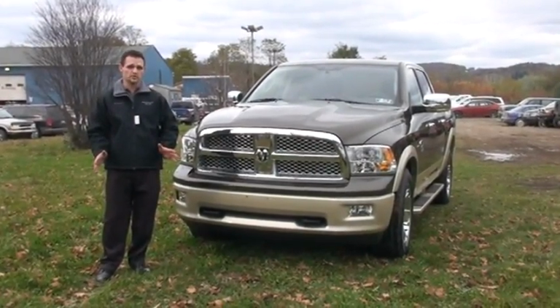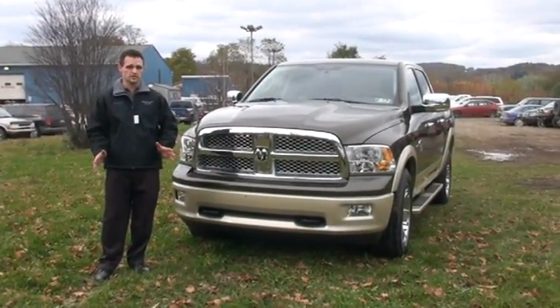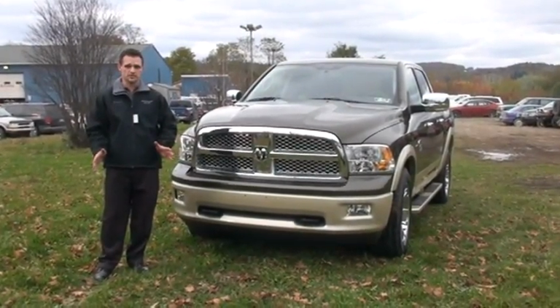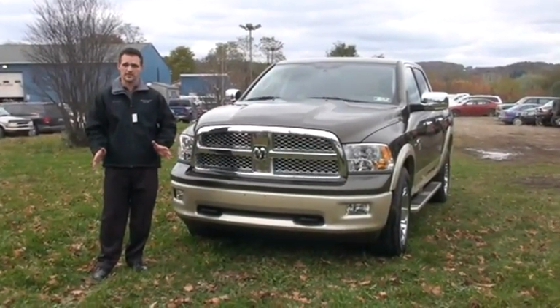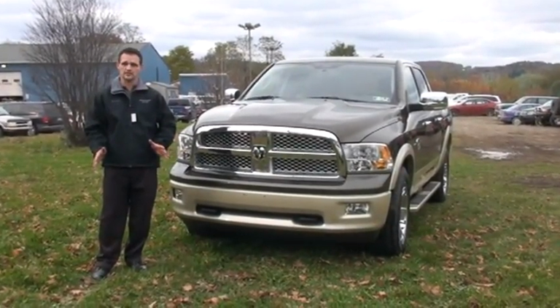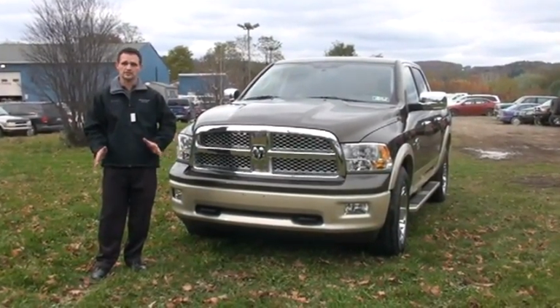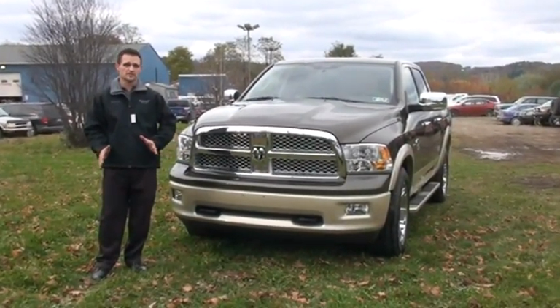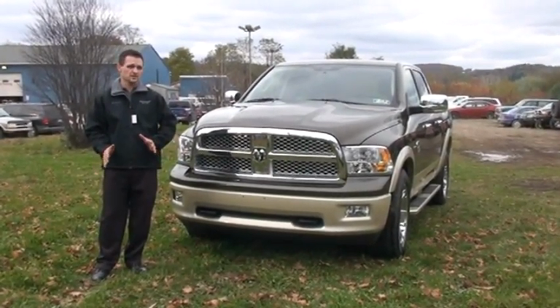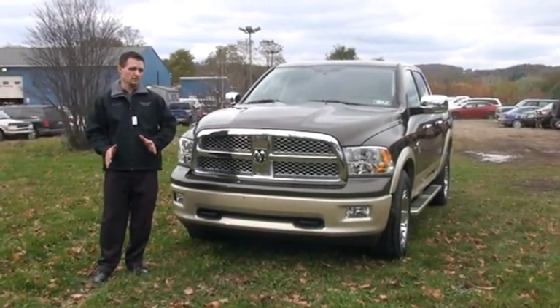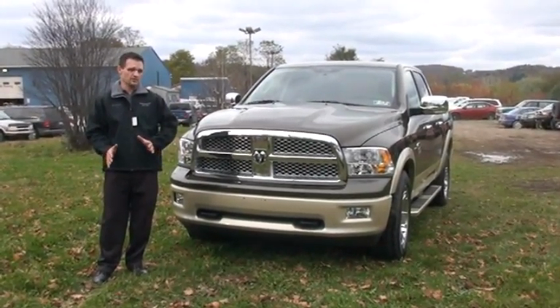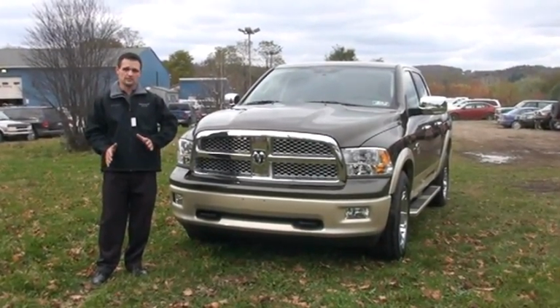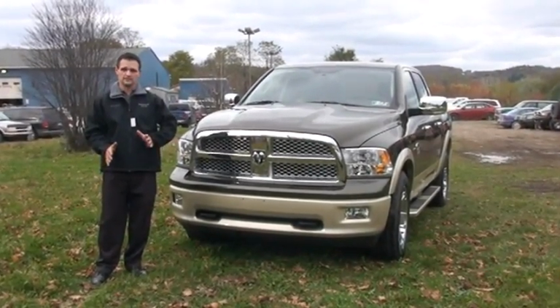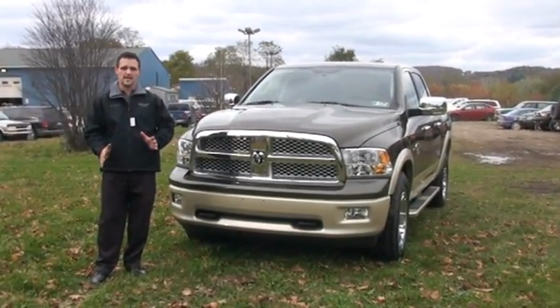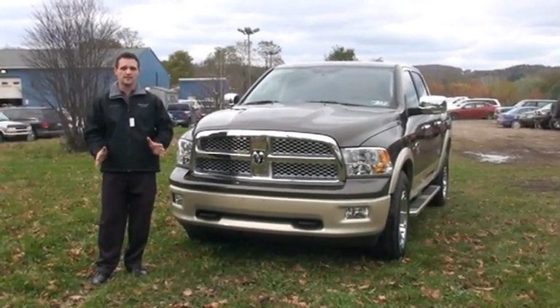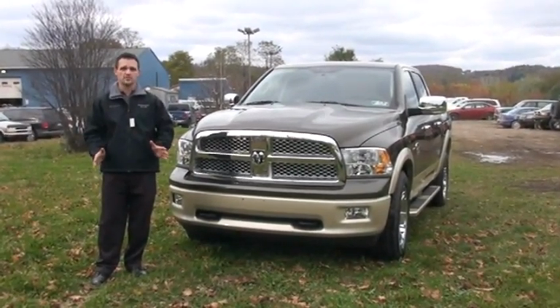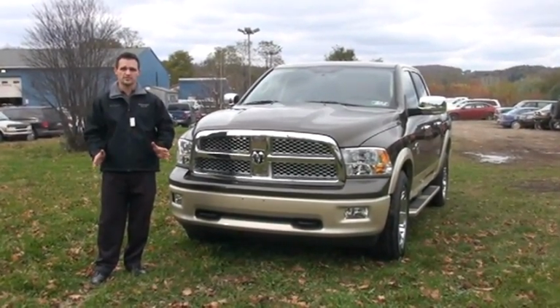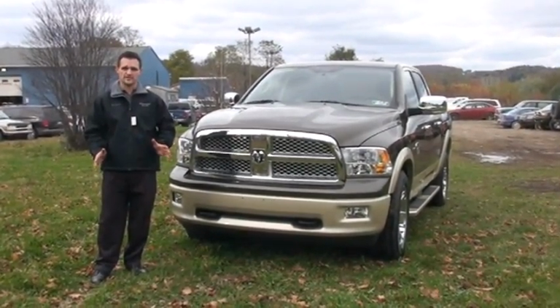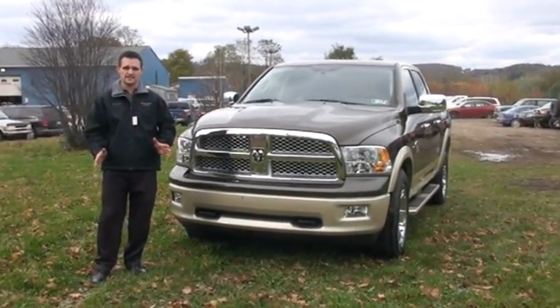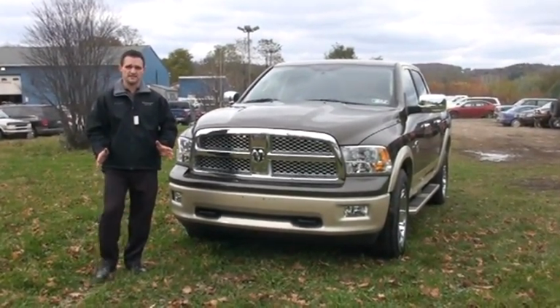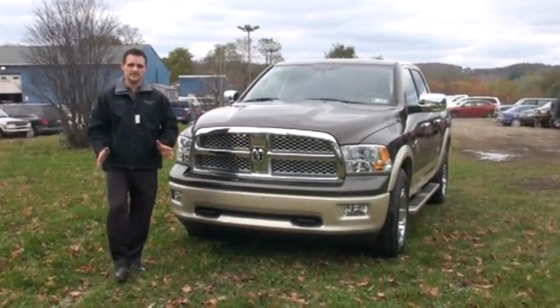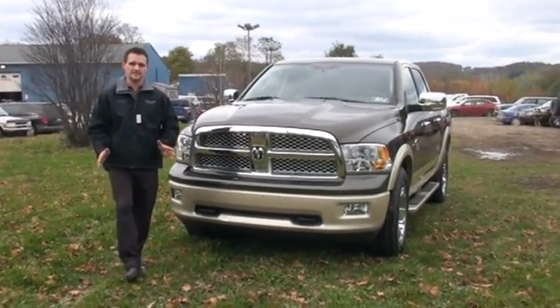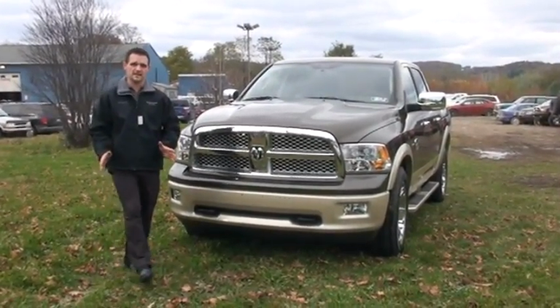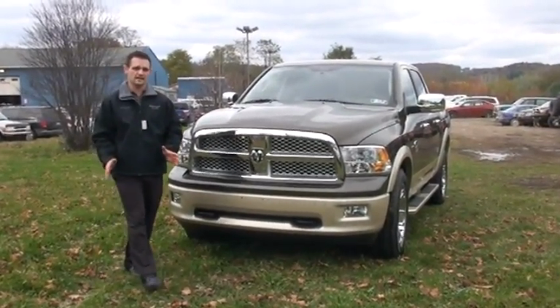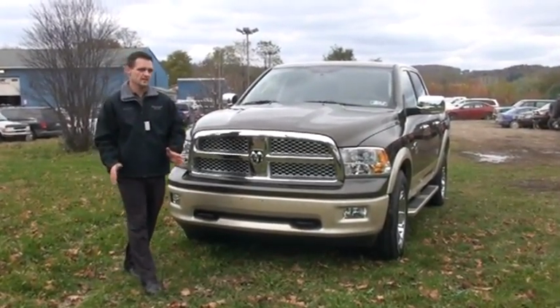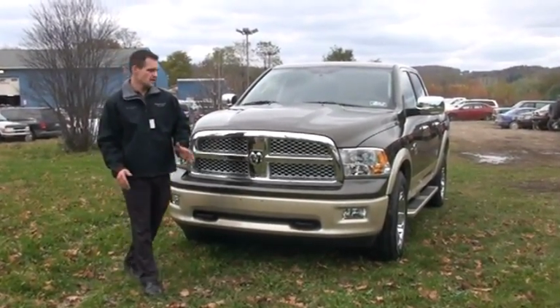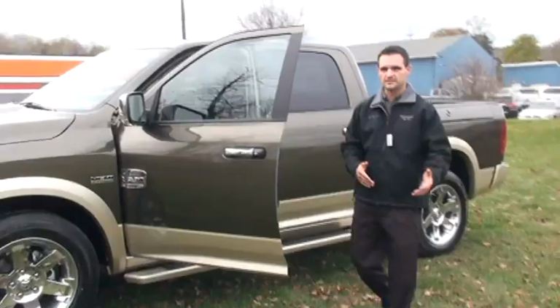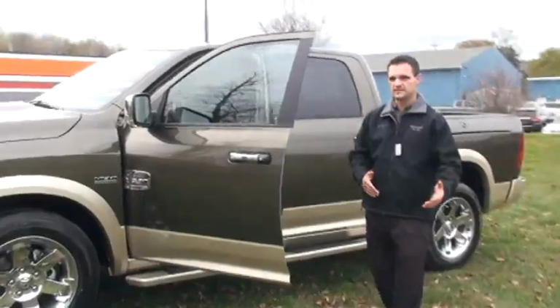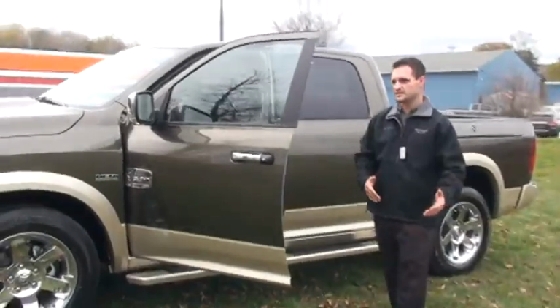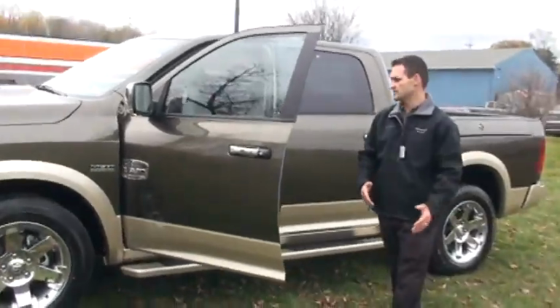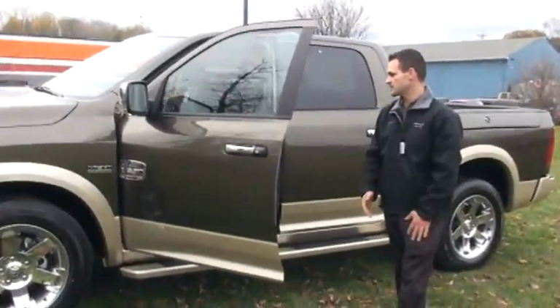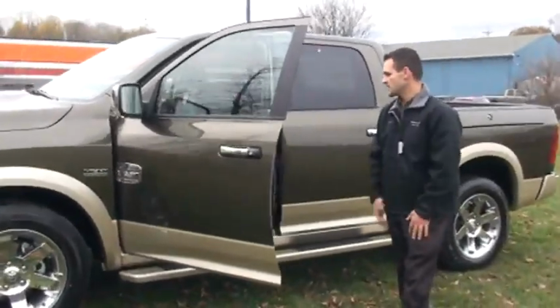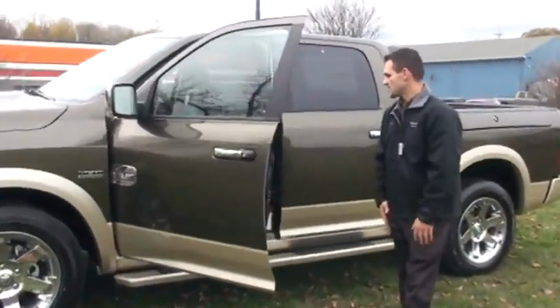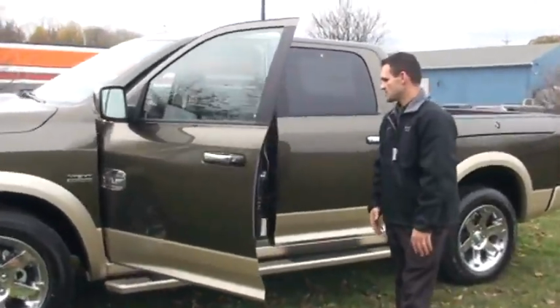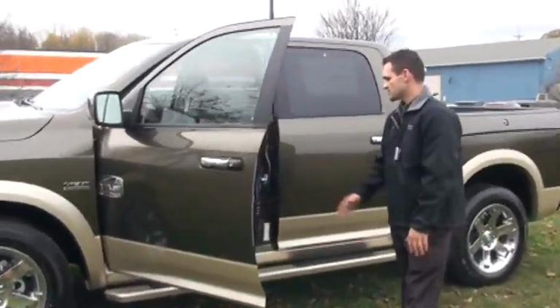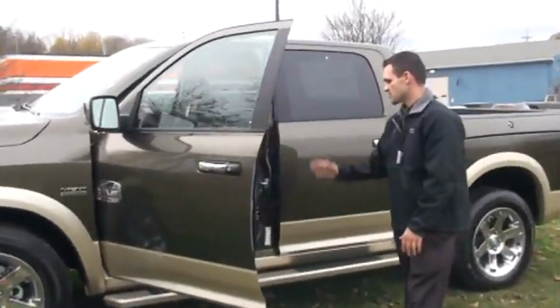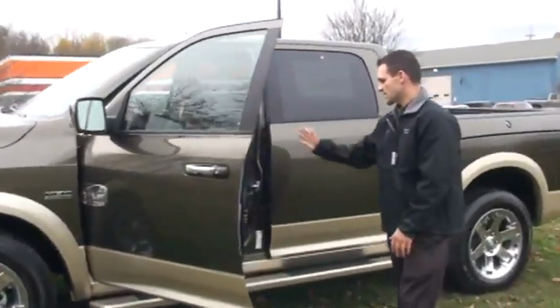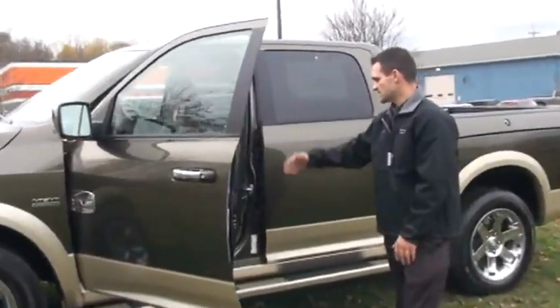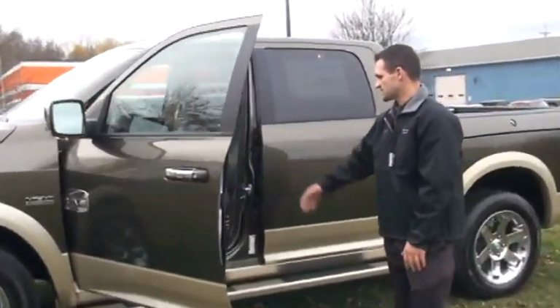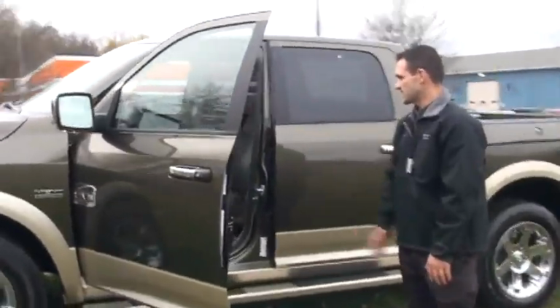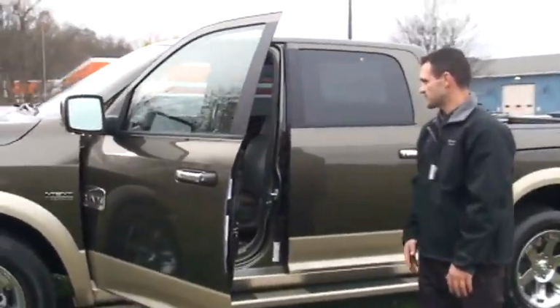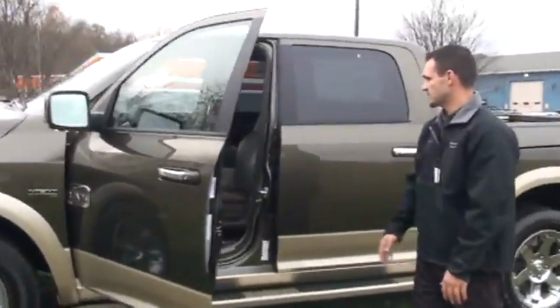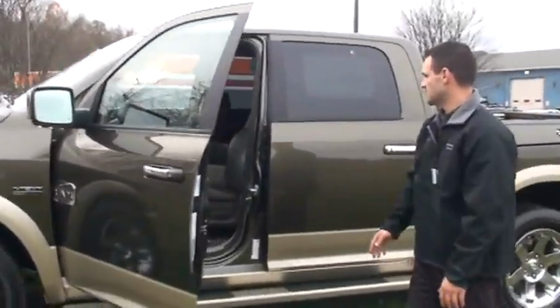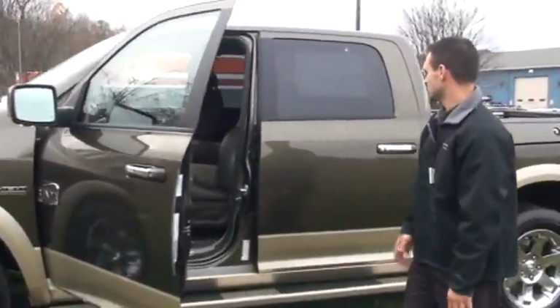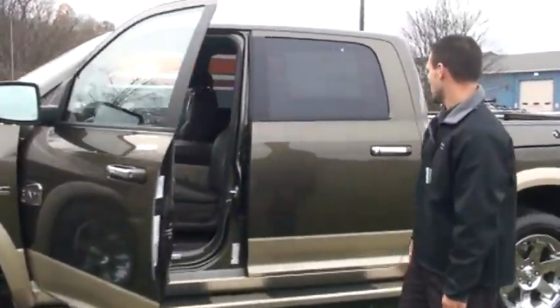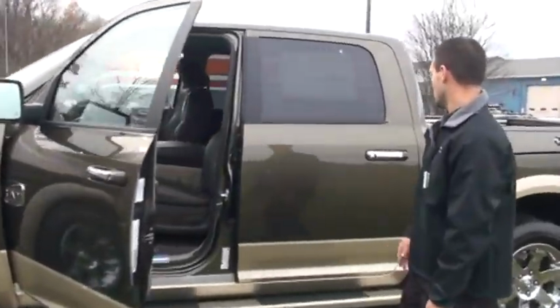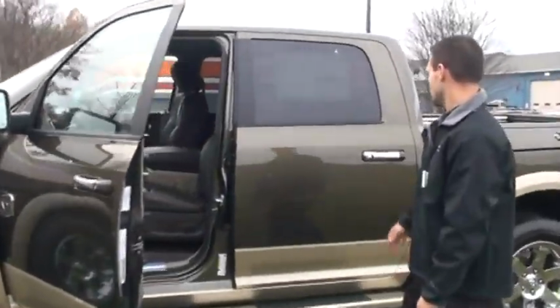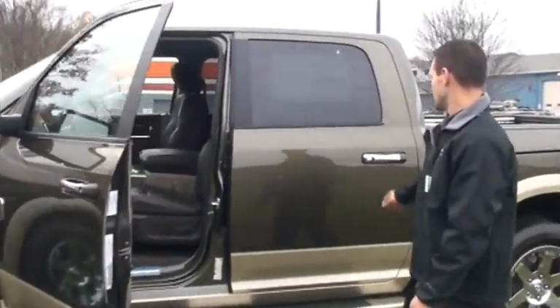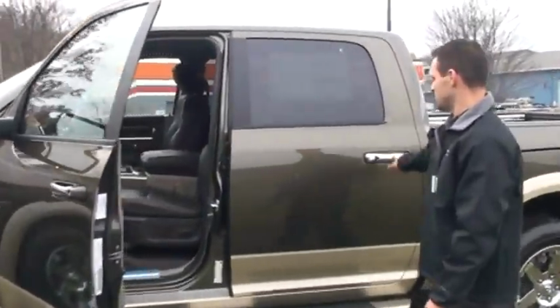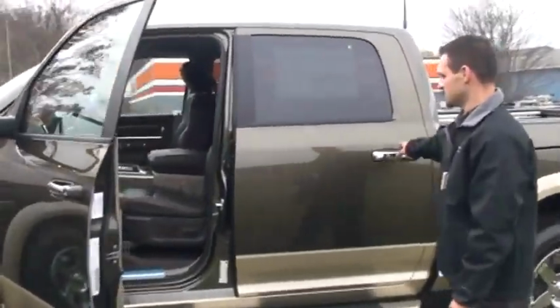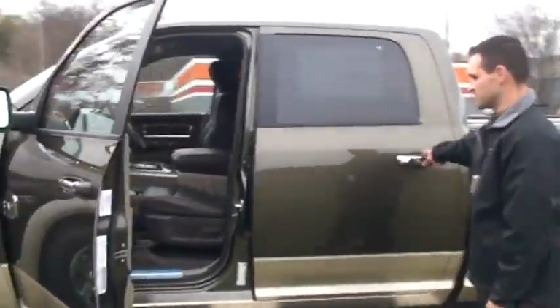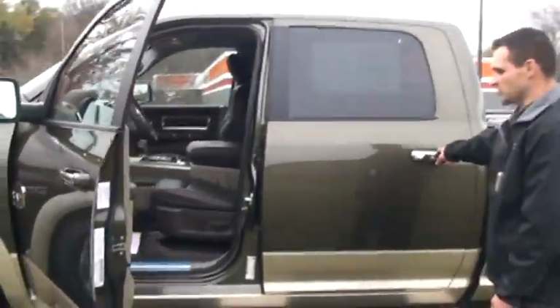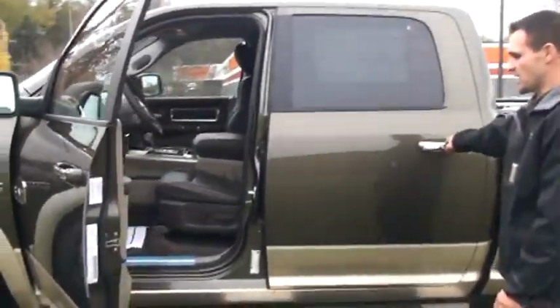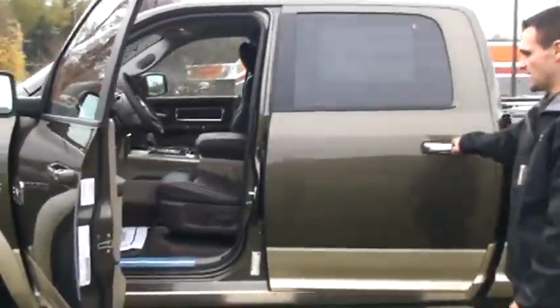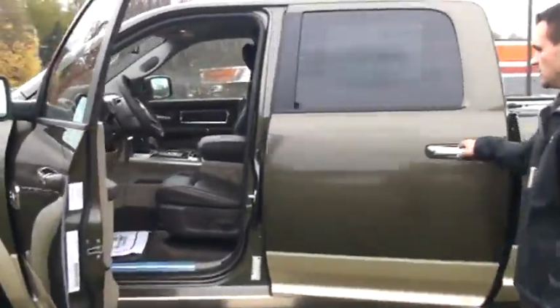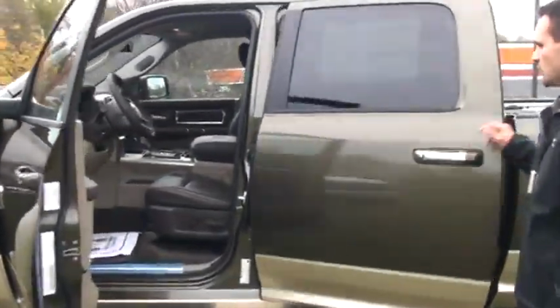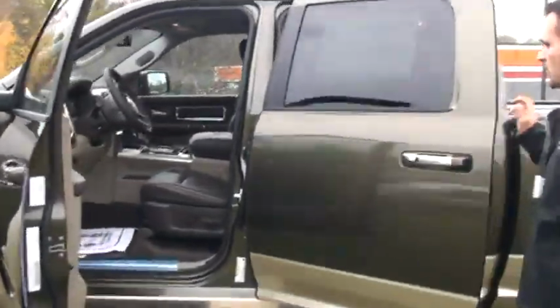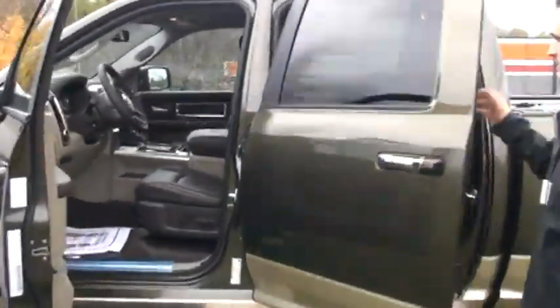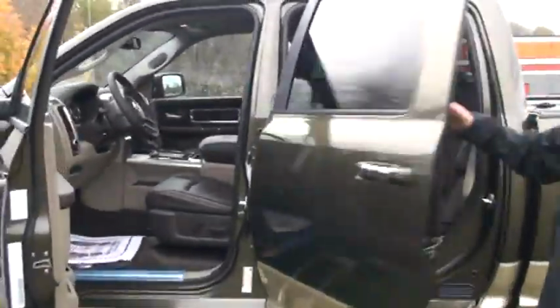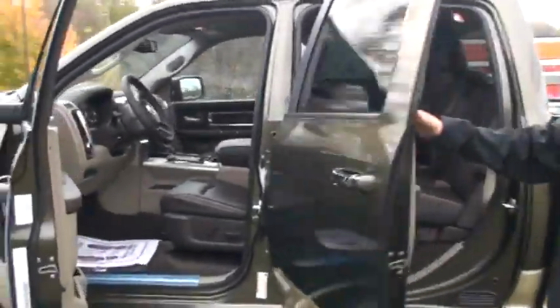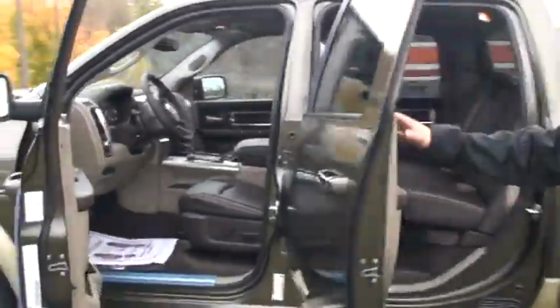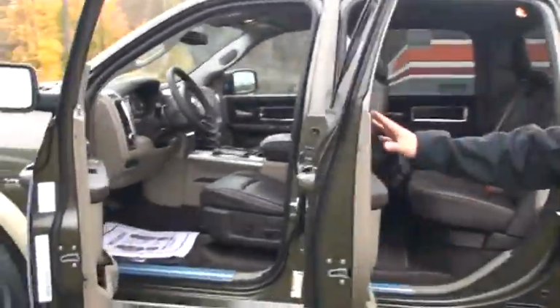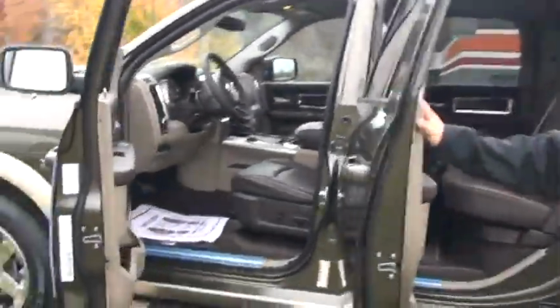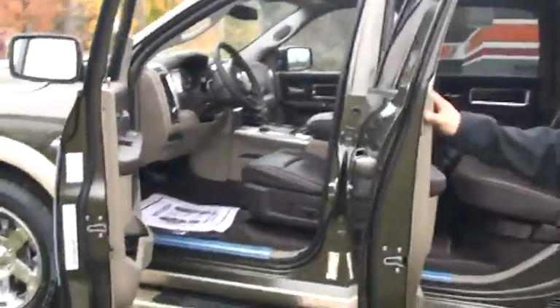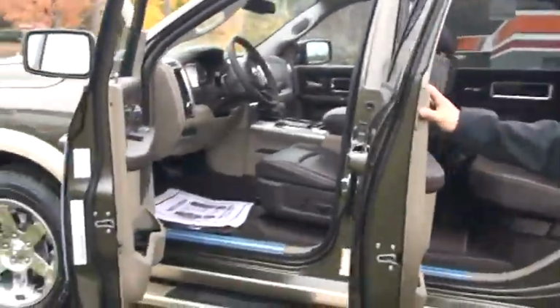This particular one has a 5.7 liter Hemi in it, almost 400 horse, great for pulling horse trailers or campers or anything like that.